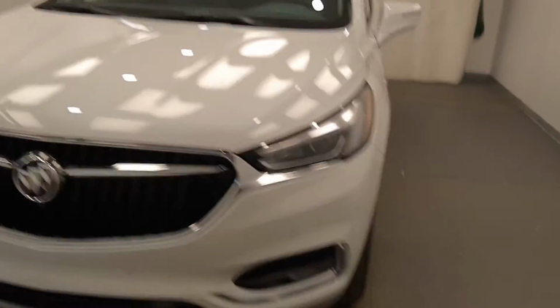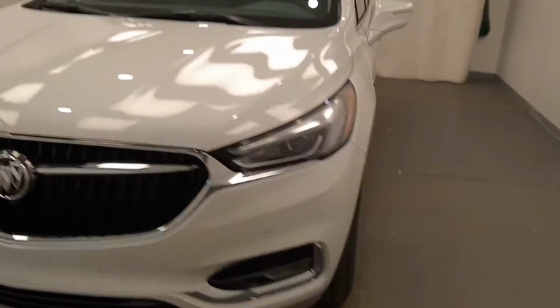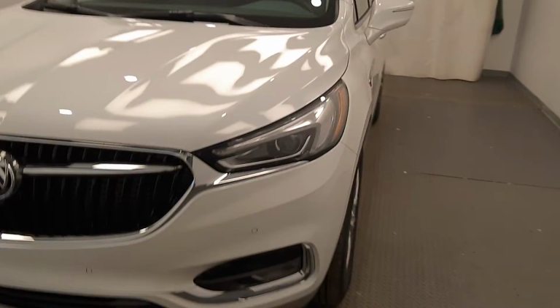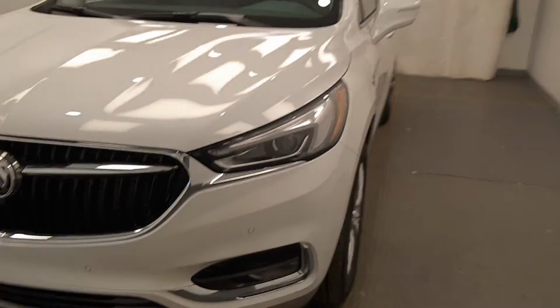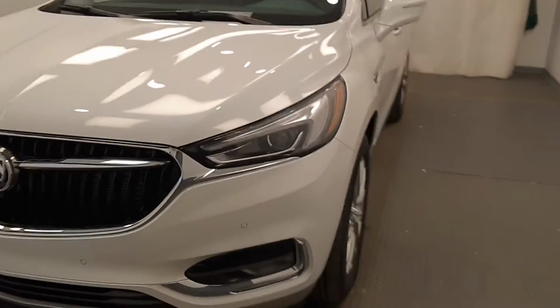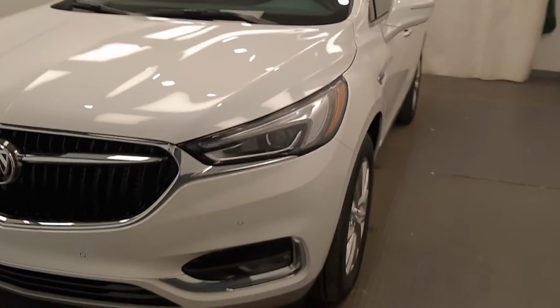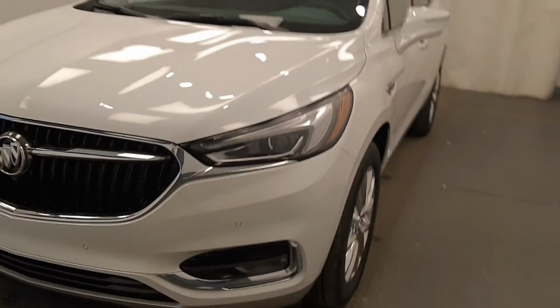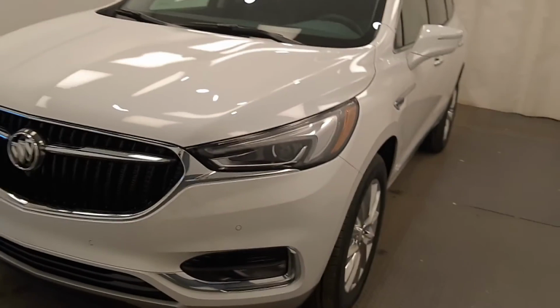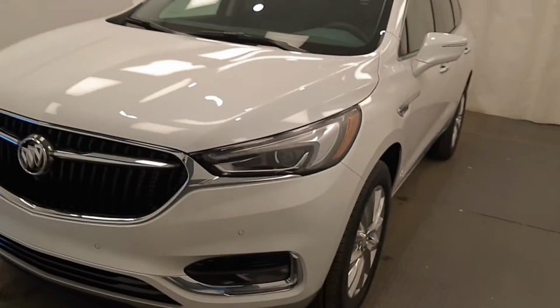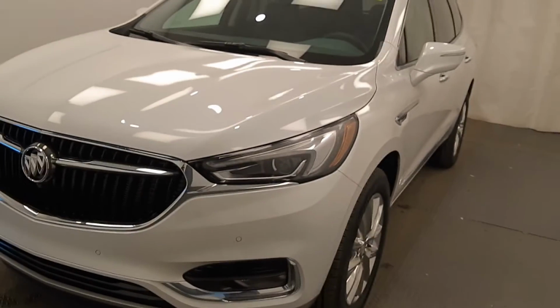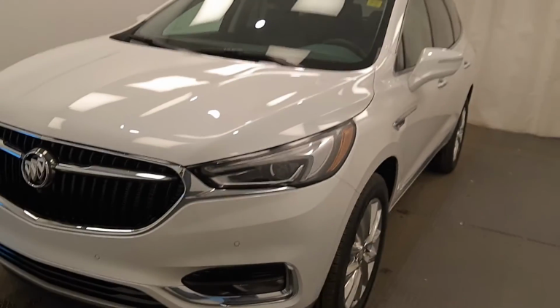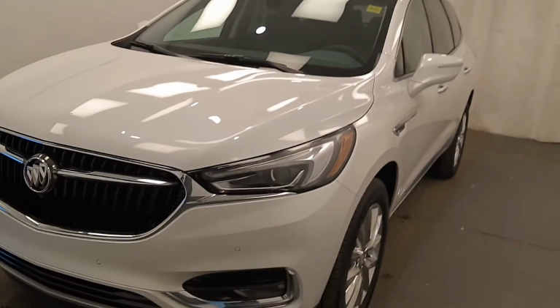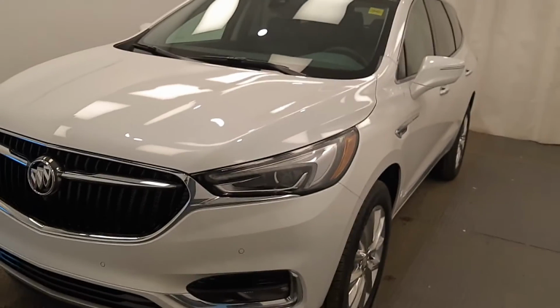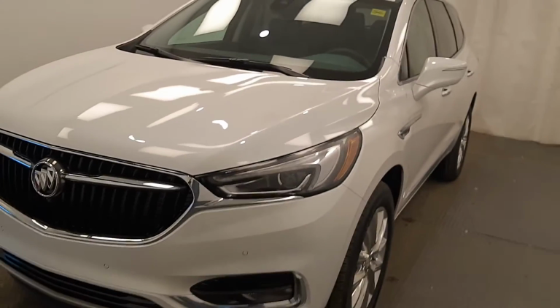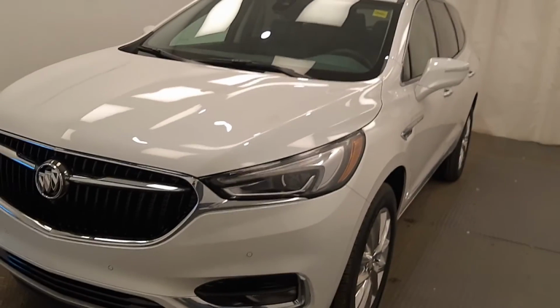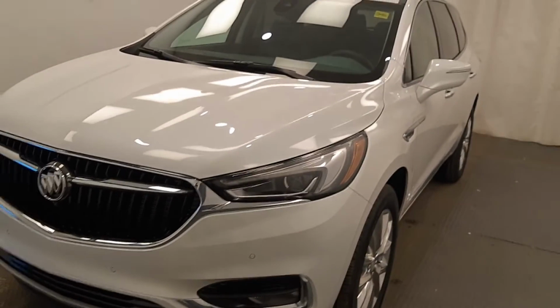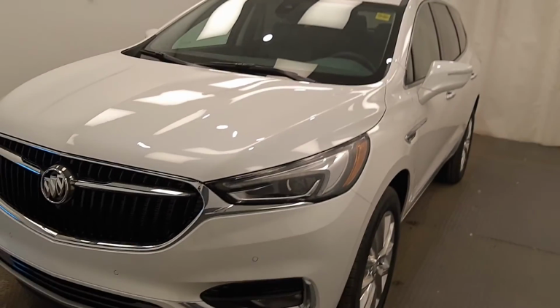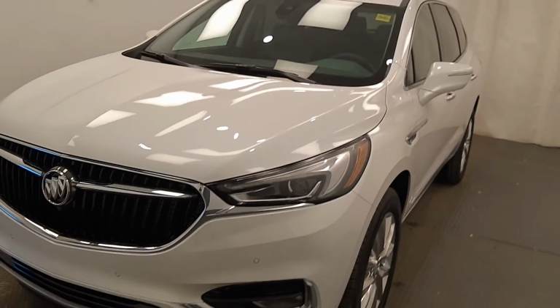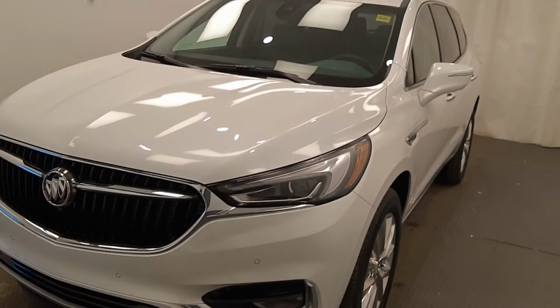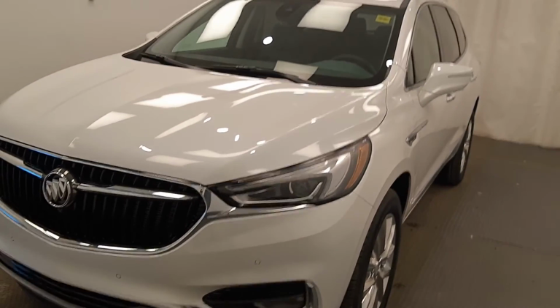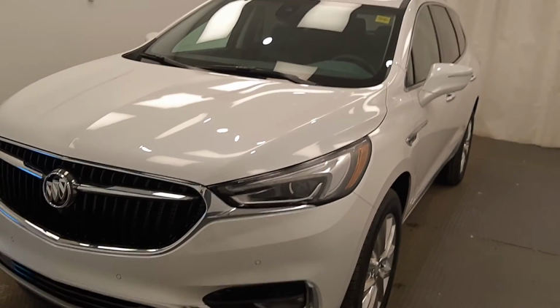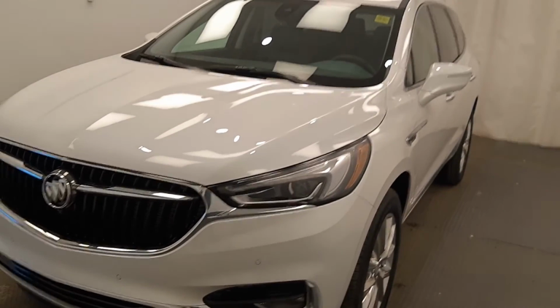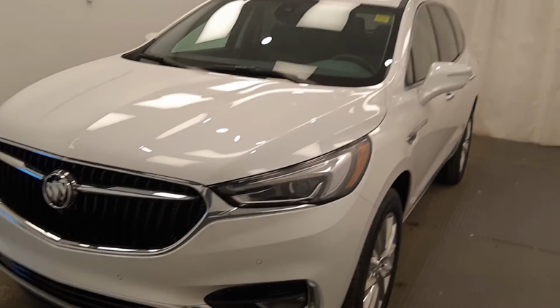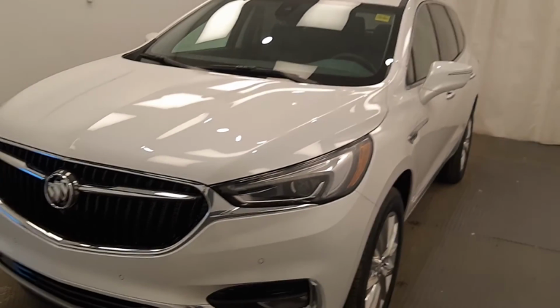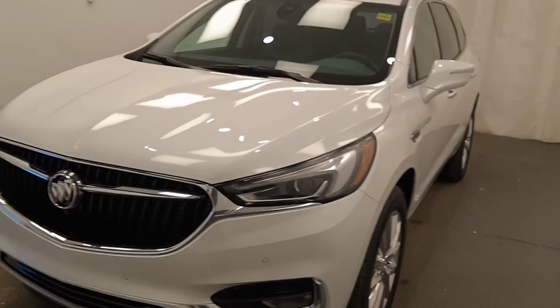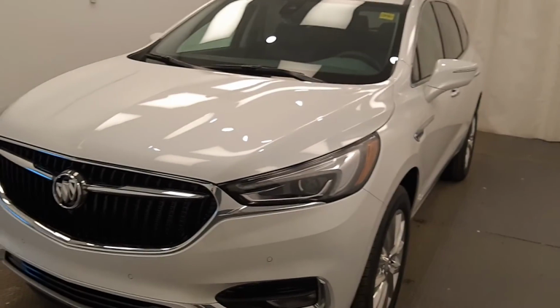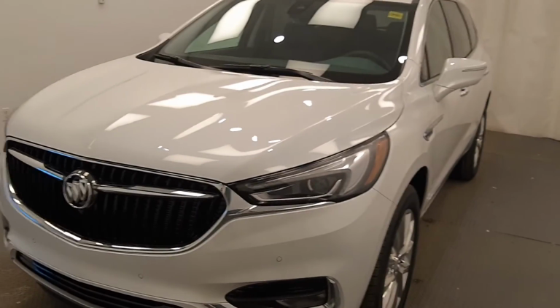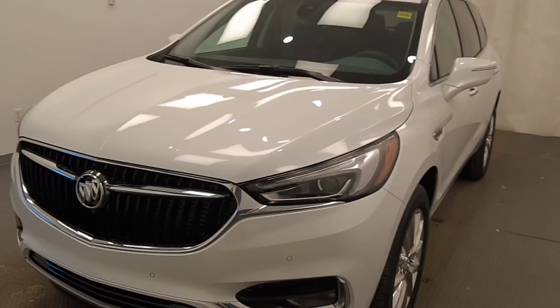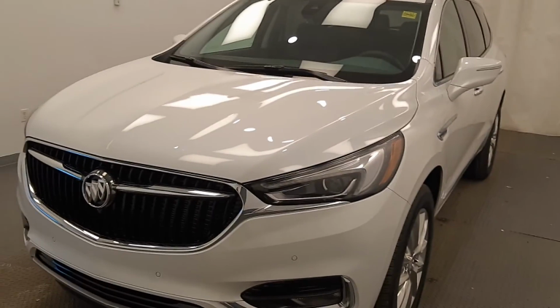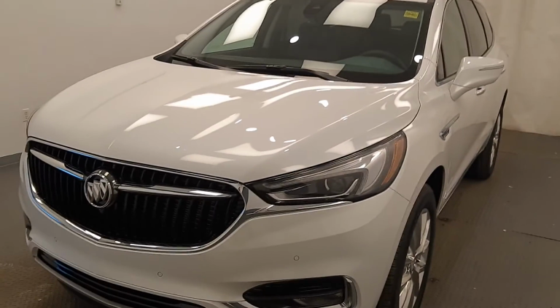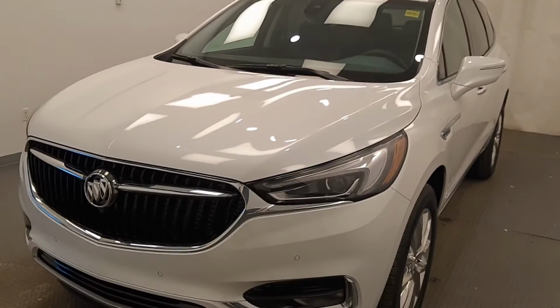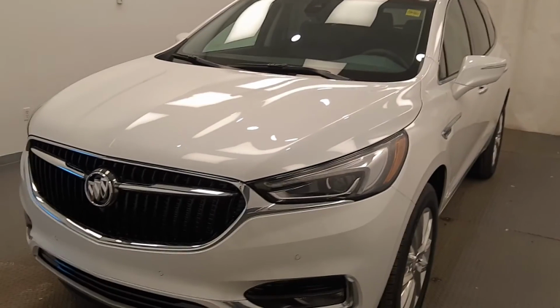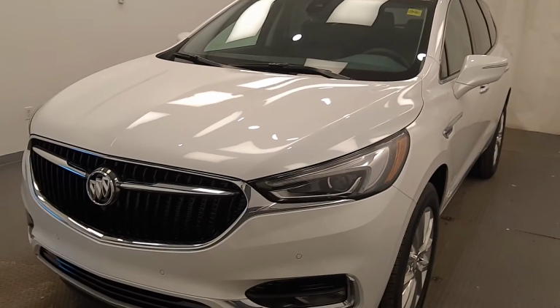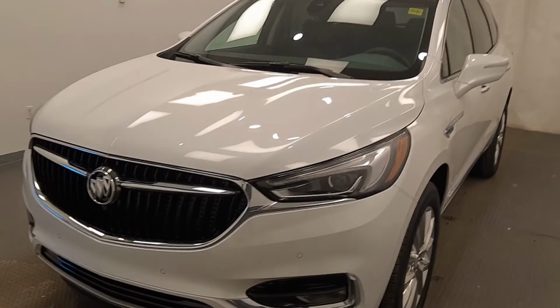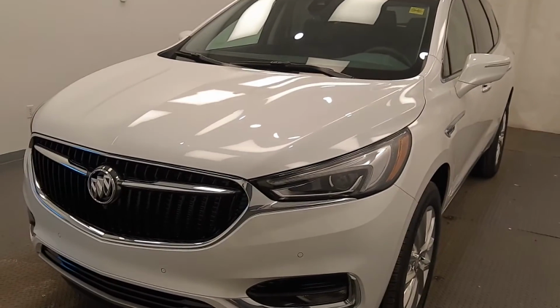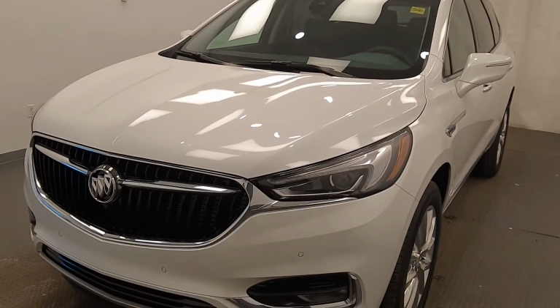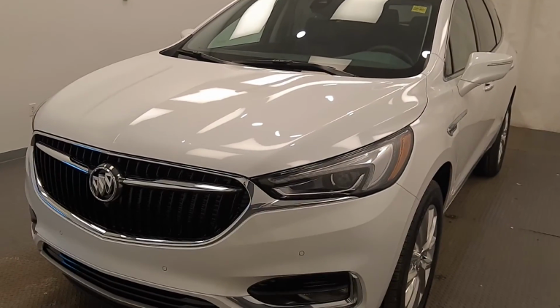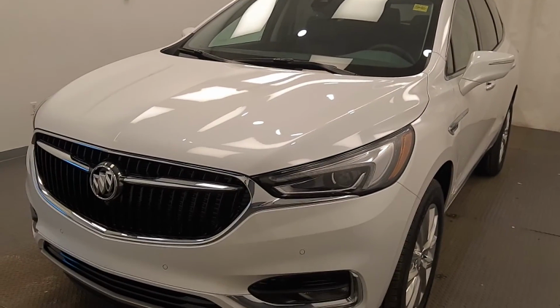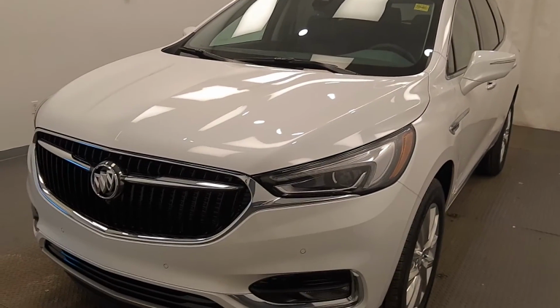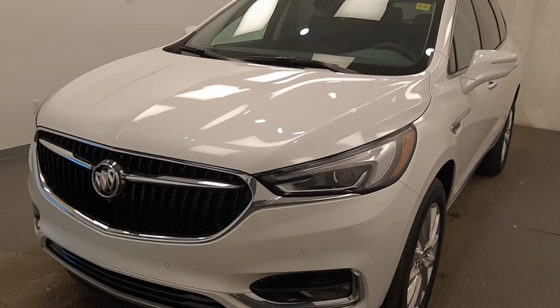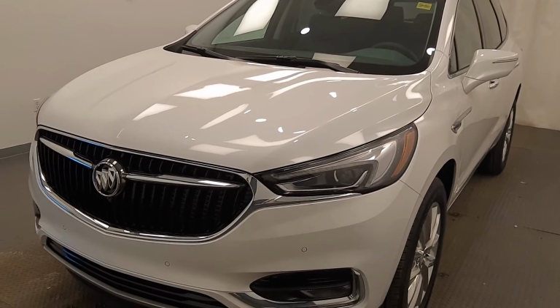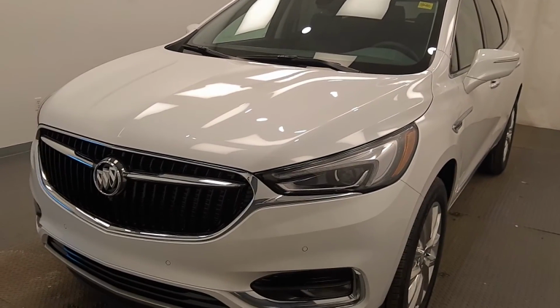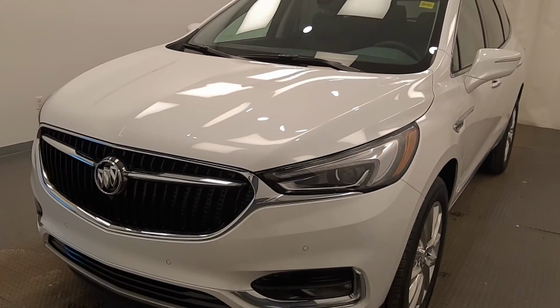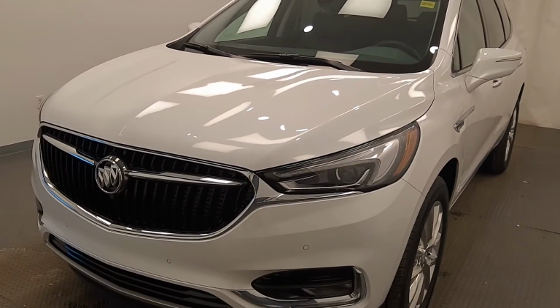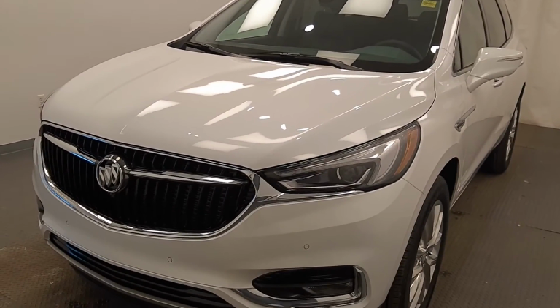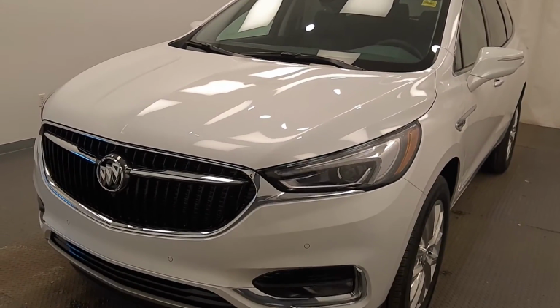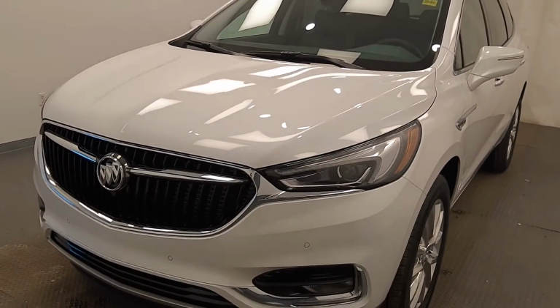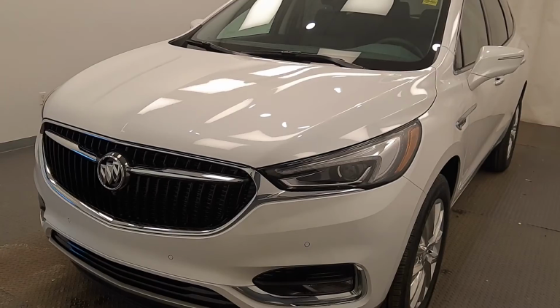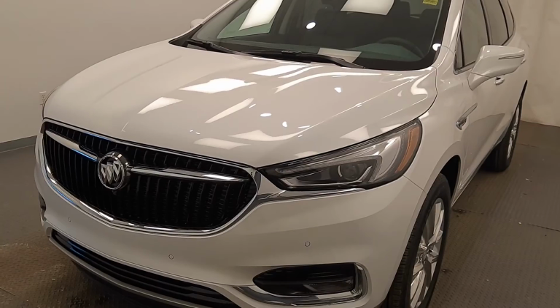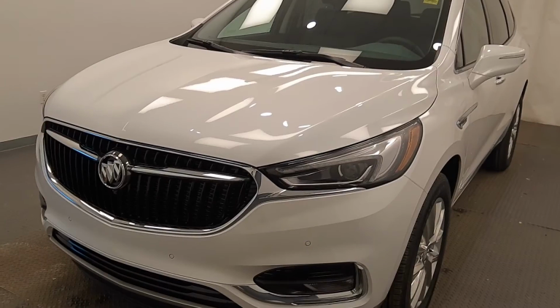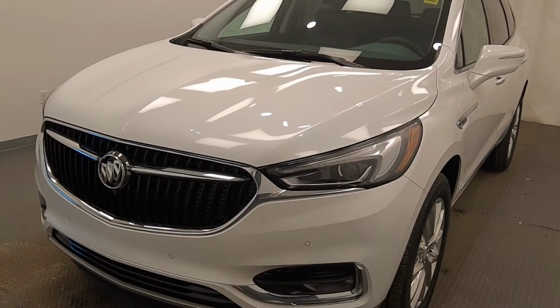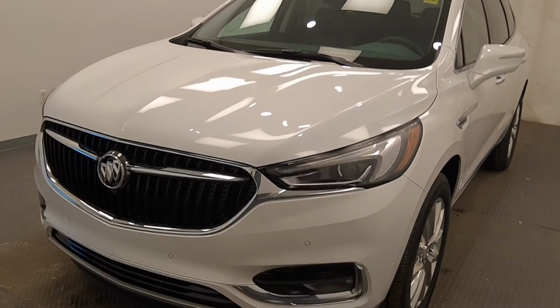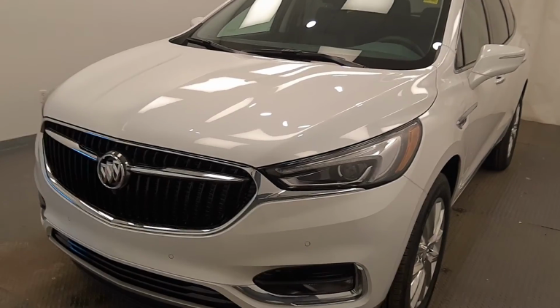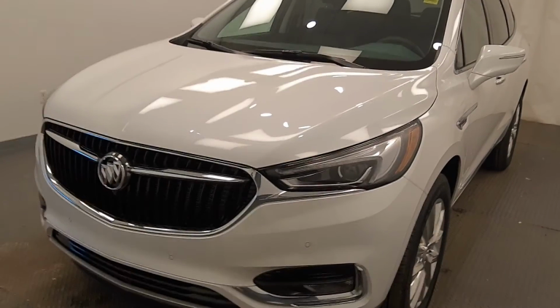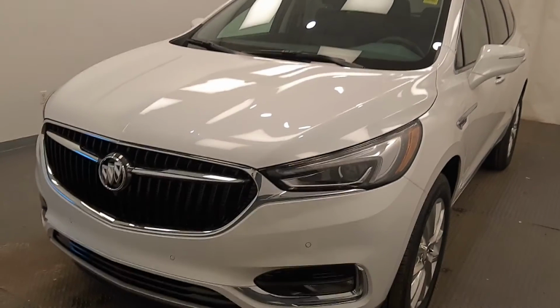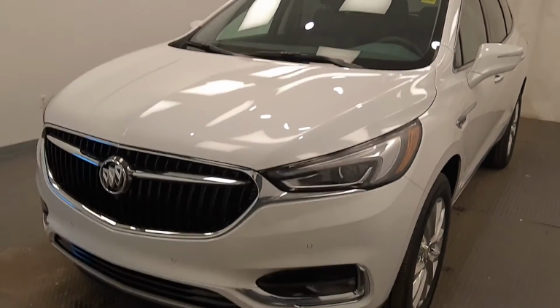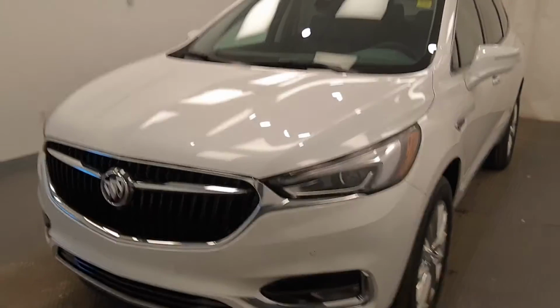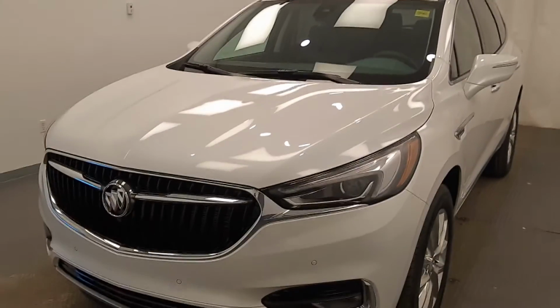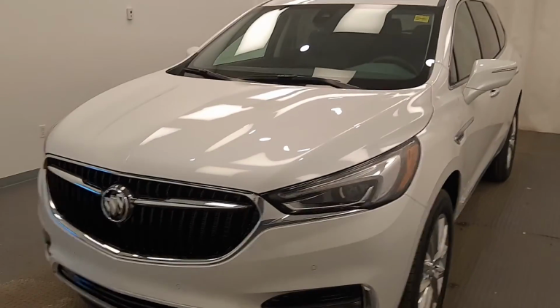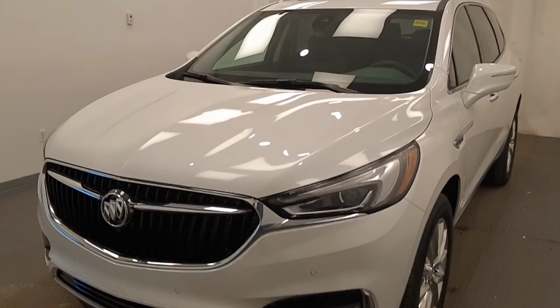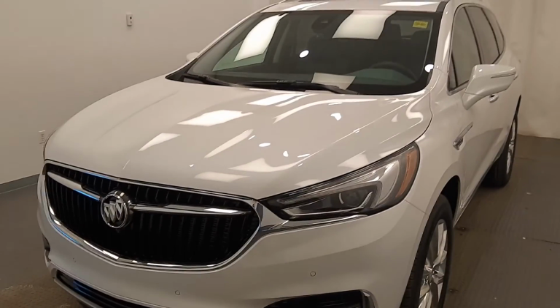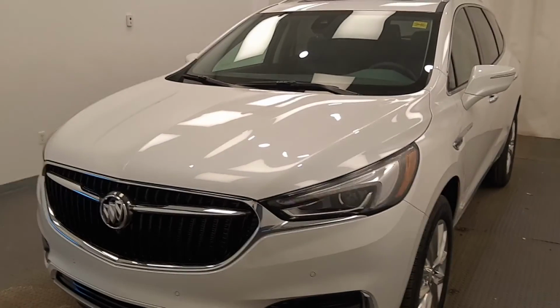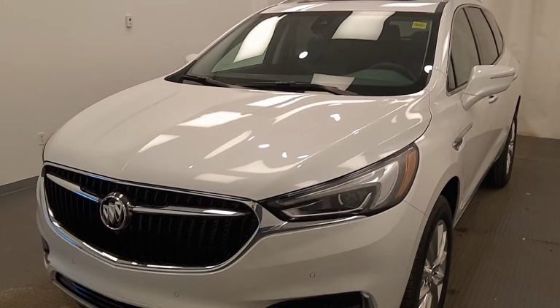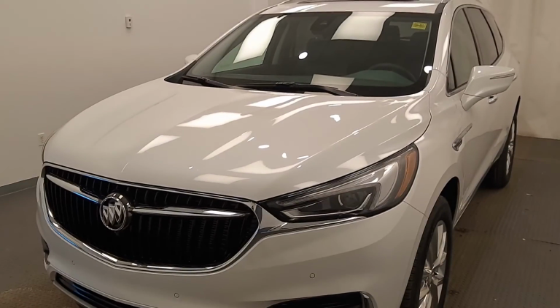Once again, stock number 224504, 2021 Buick Enclave Premium in frost white. Our plan is ready to deliver.